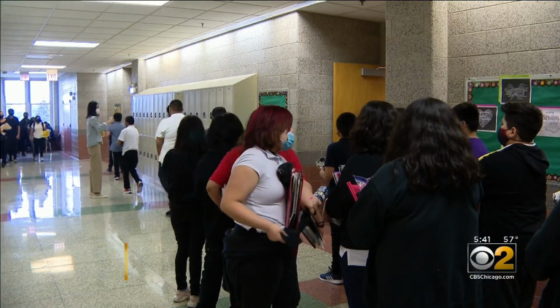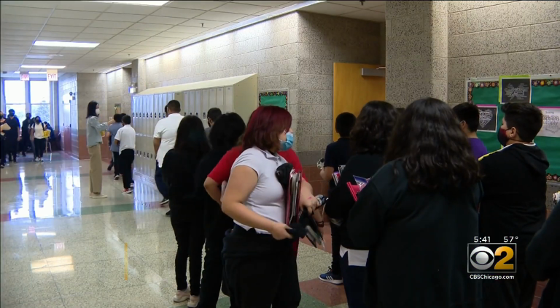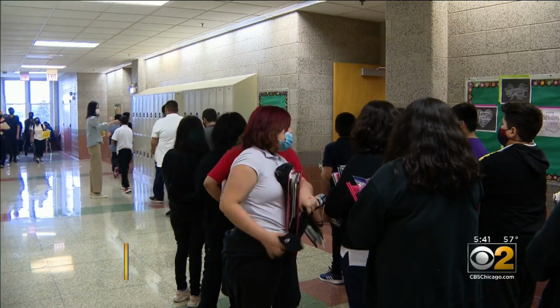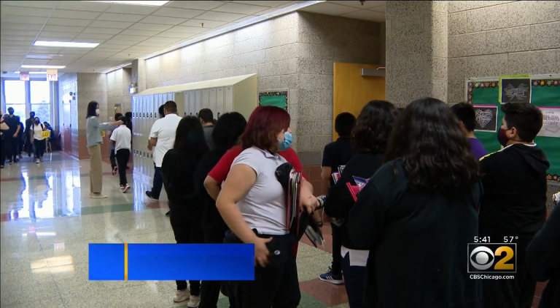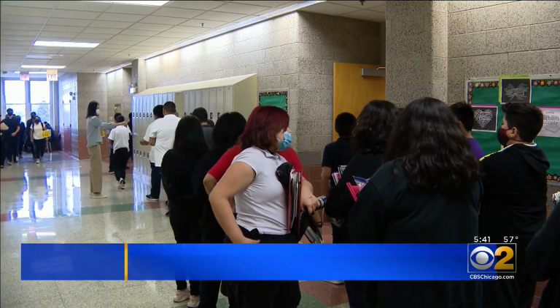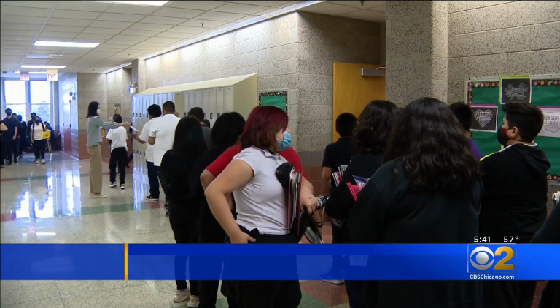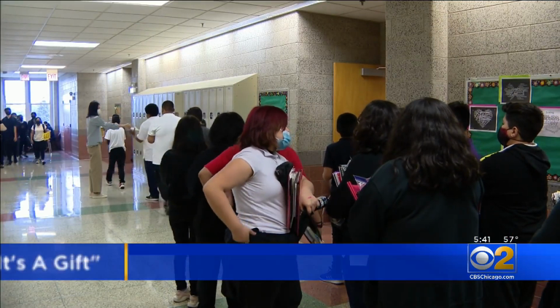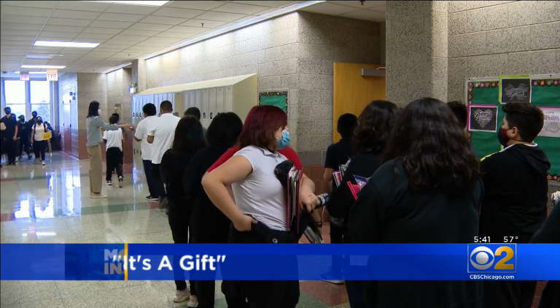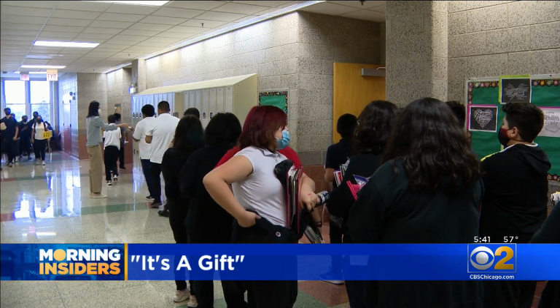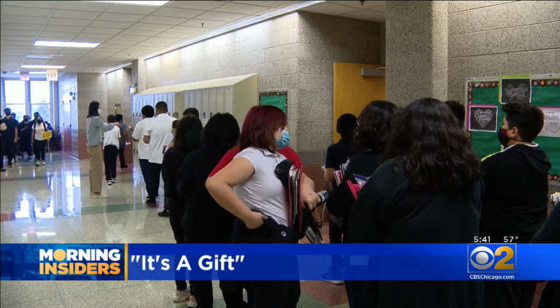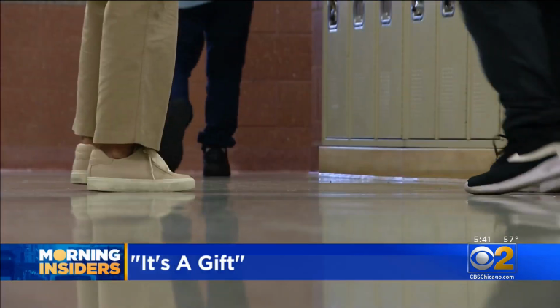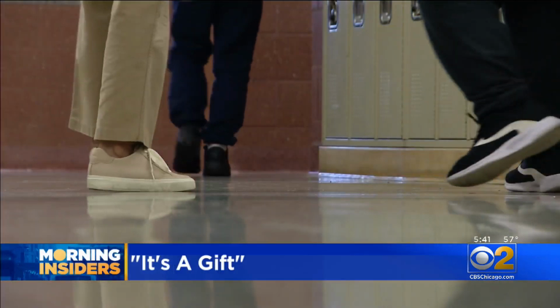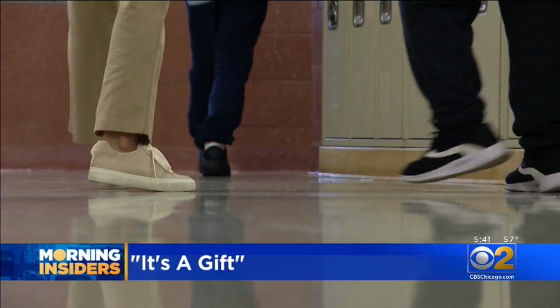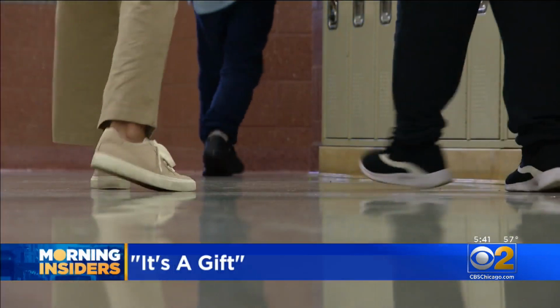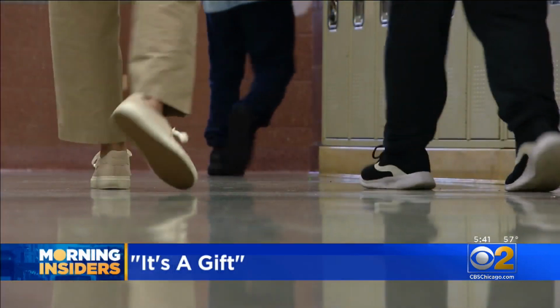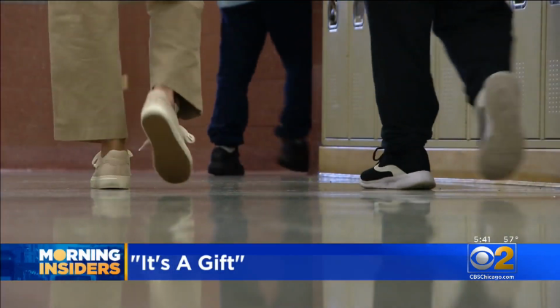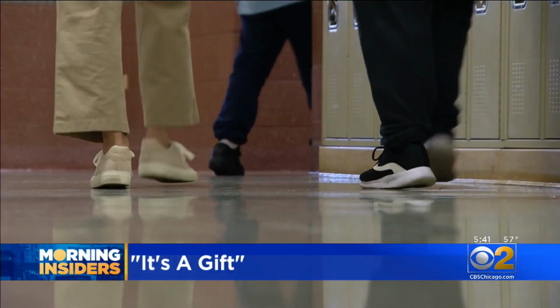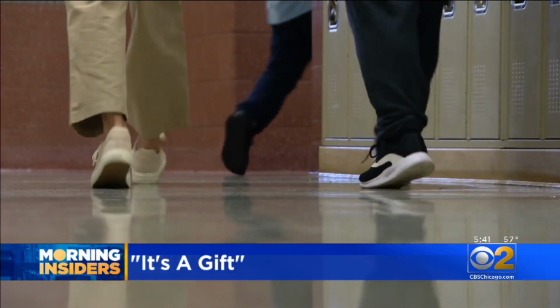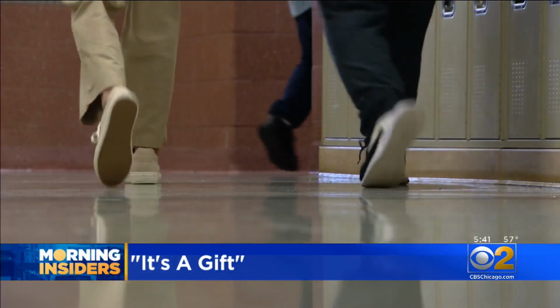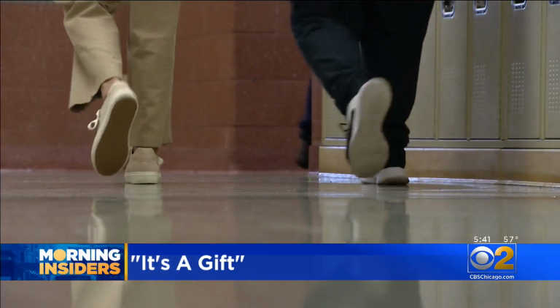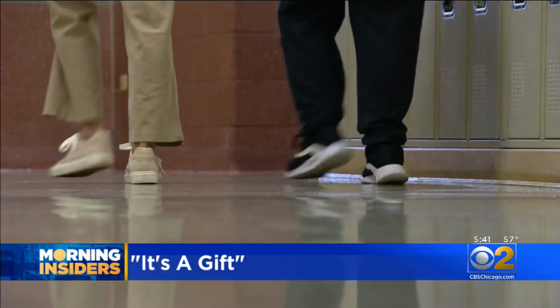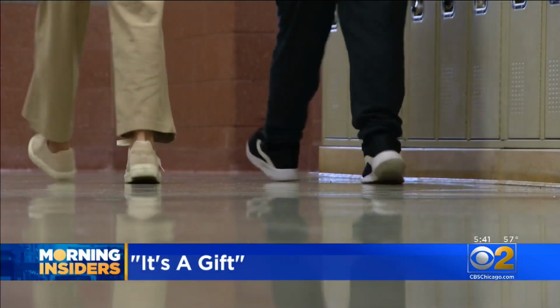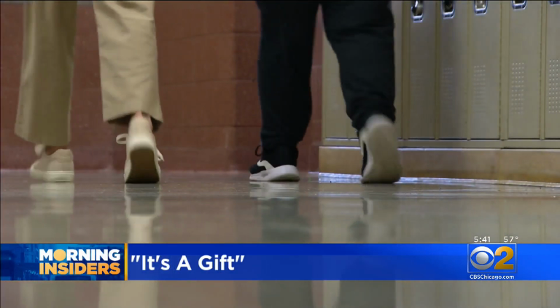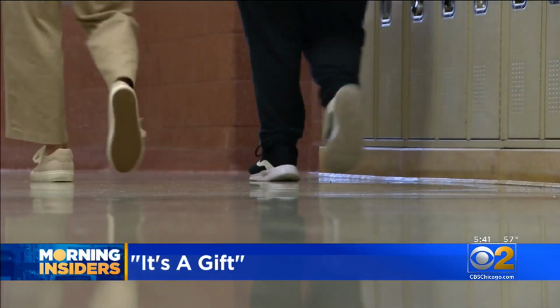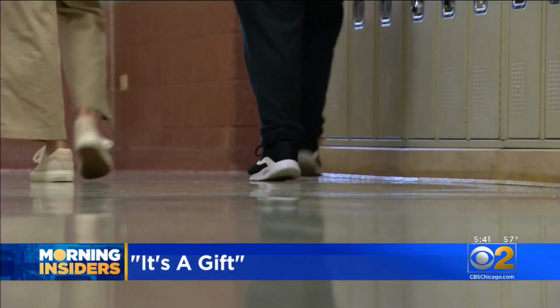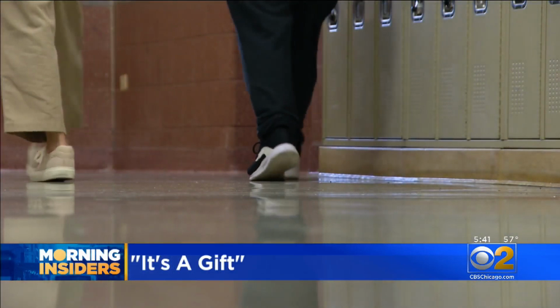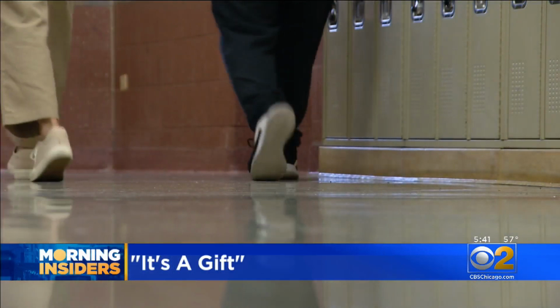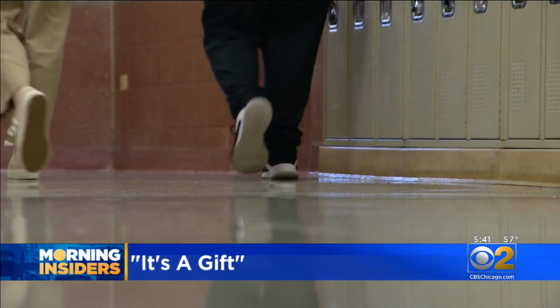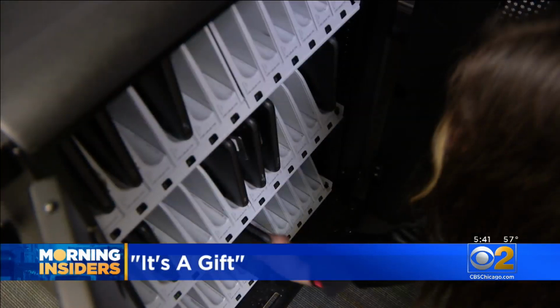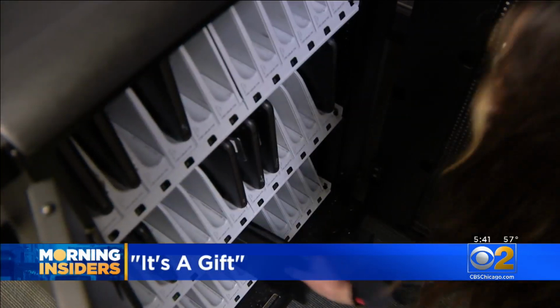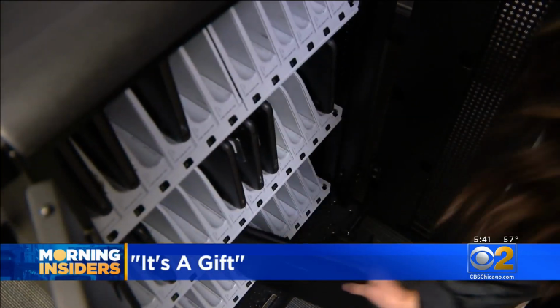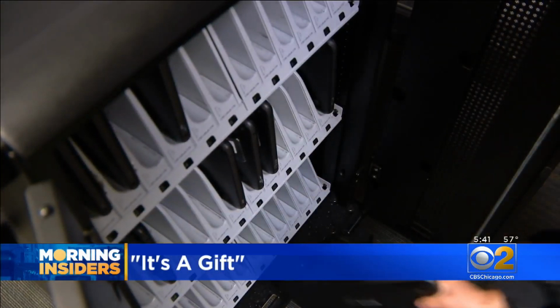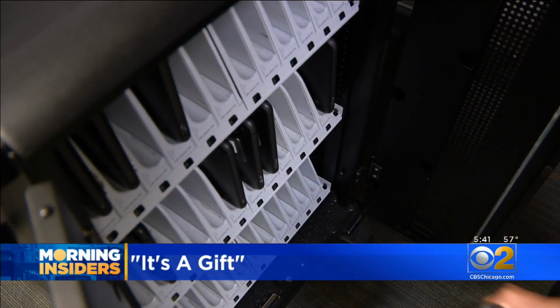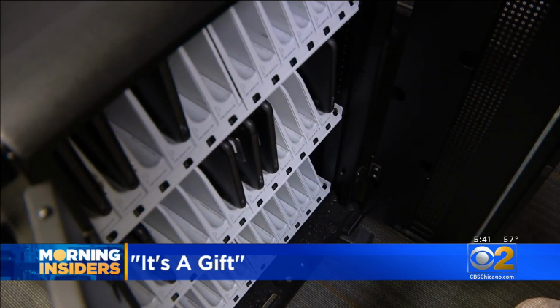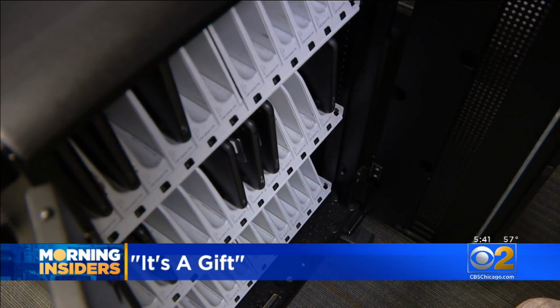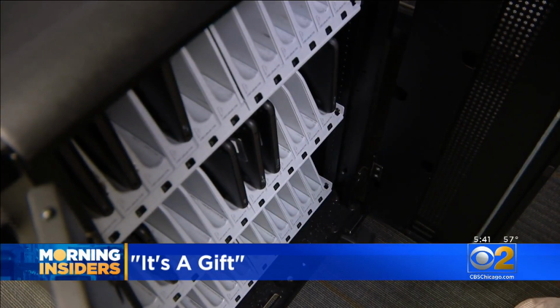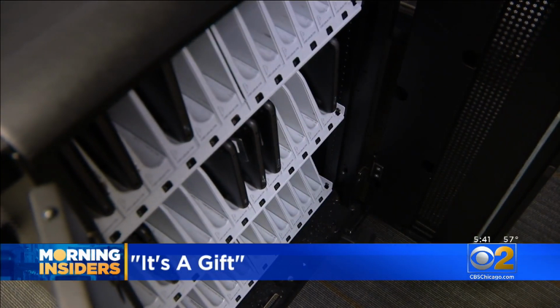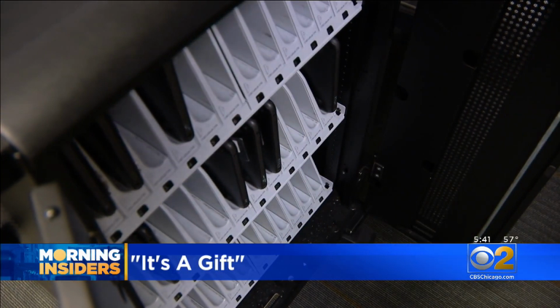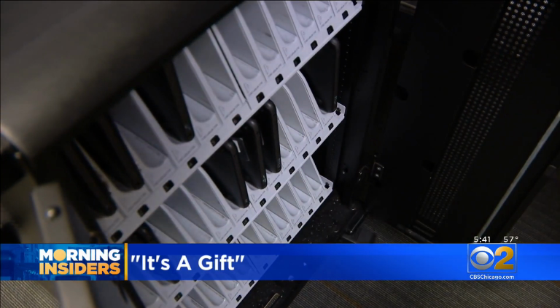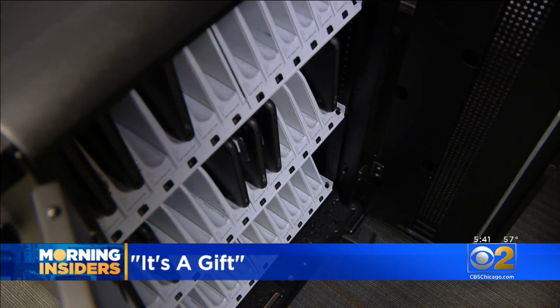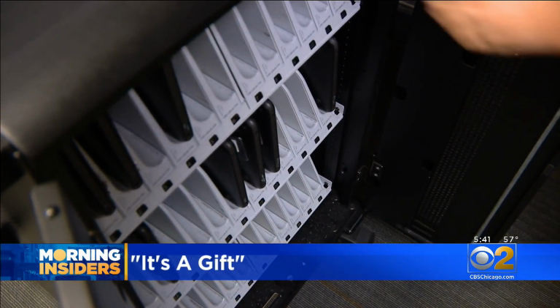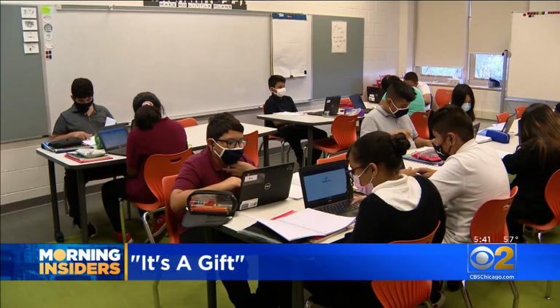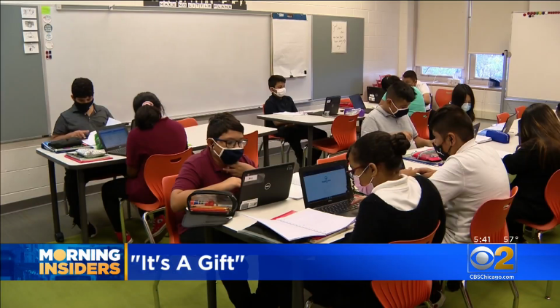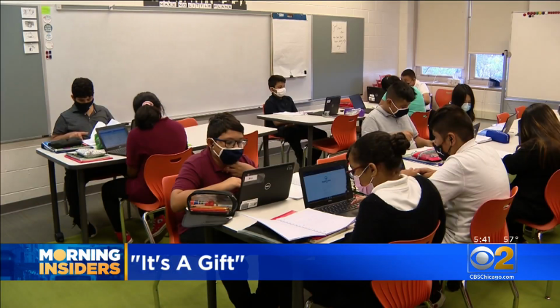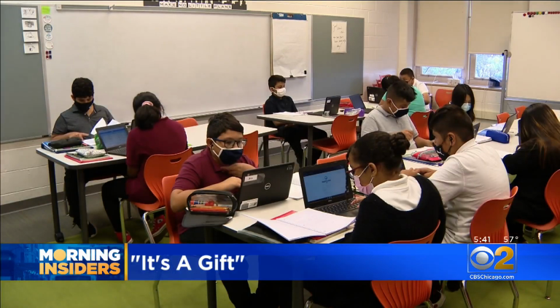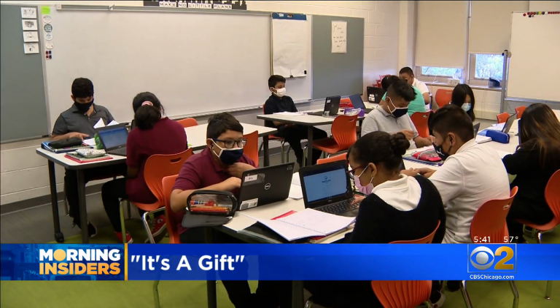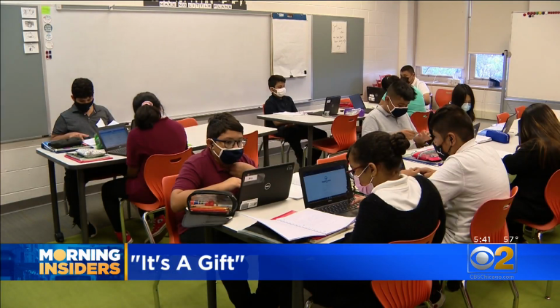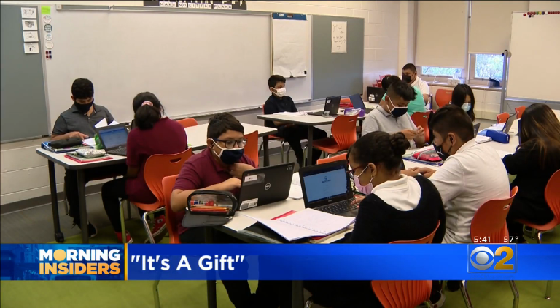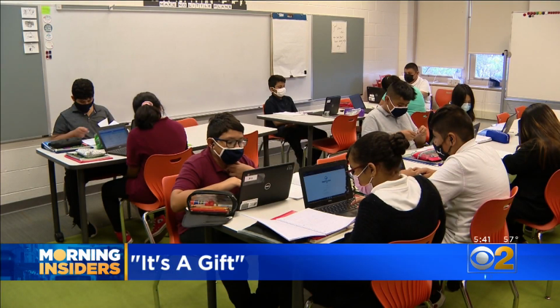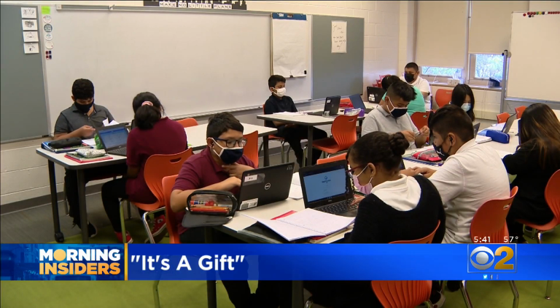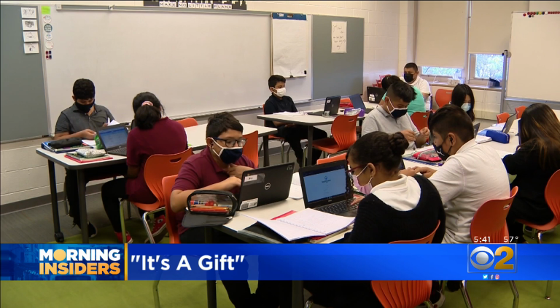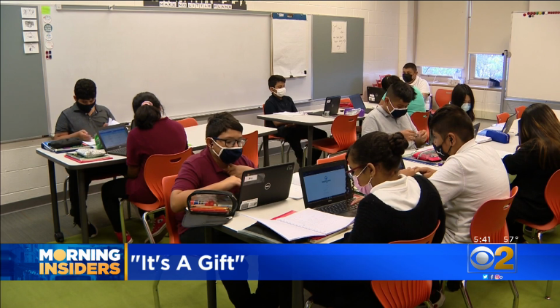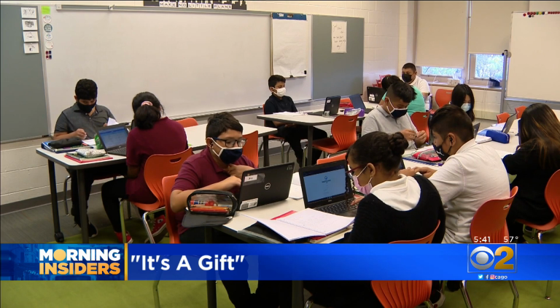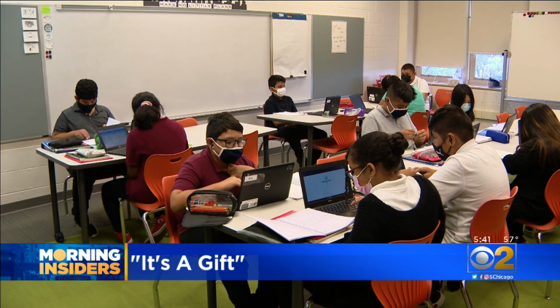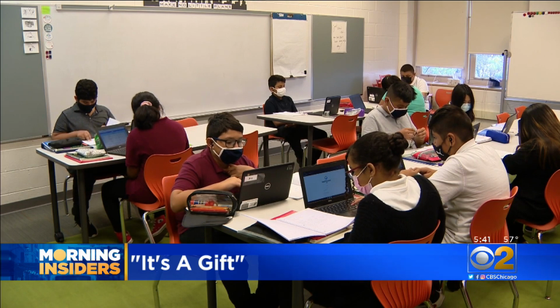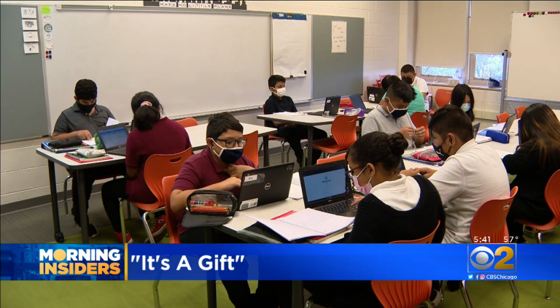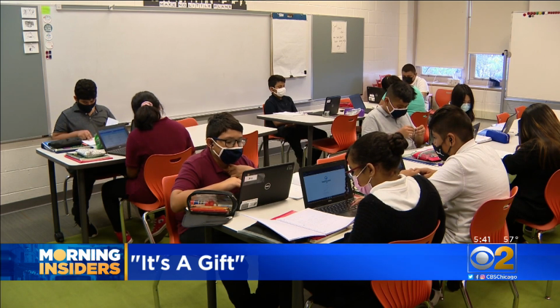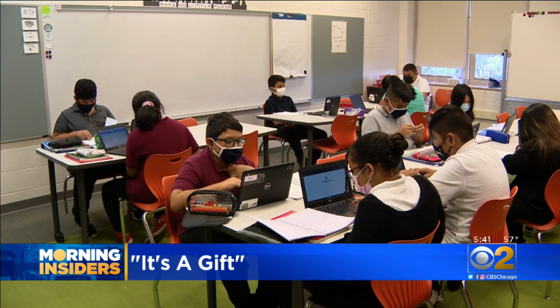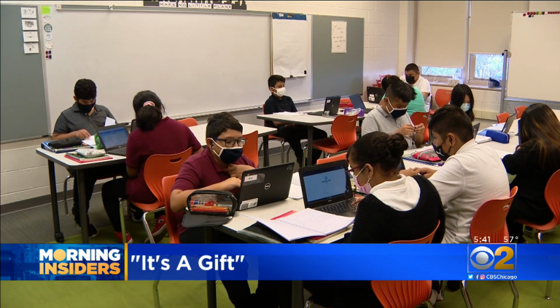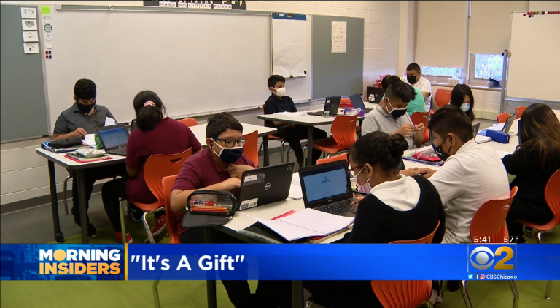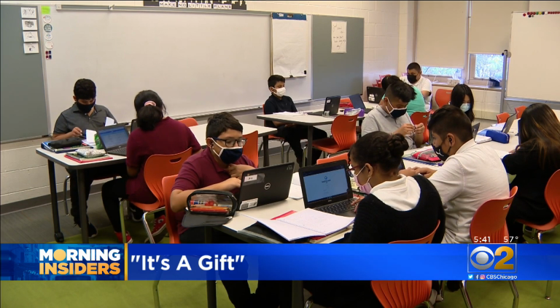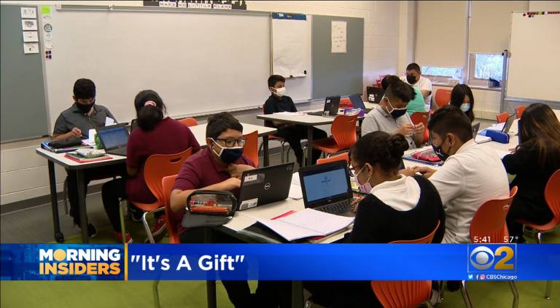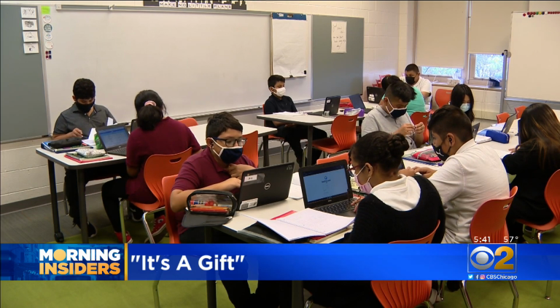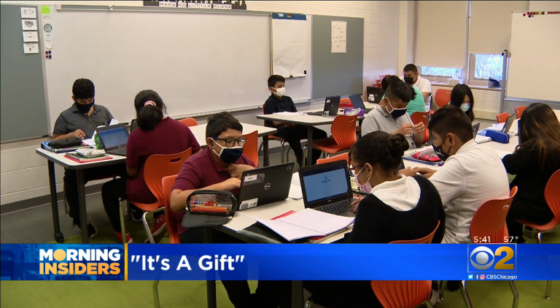At Gray Elementary, students march into math class, grab a computer and log on to learn. Seems standard, right?